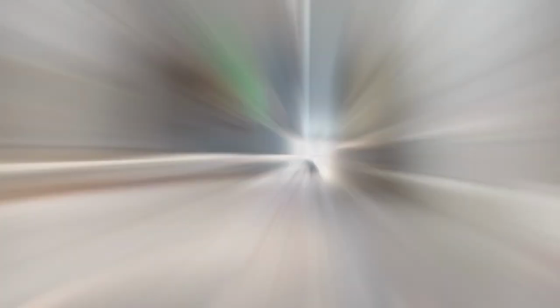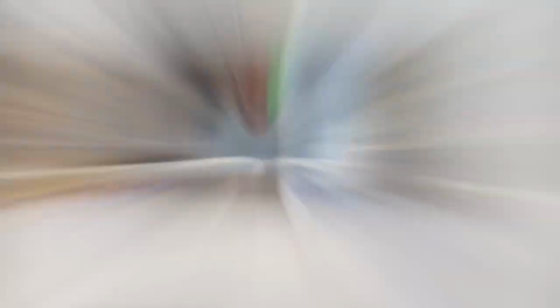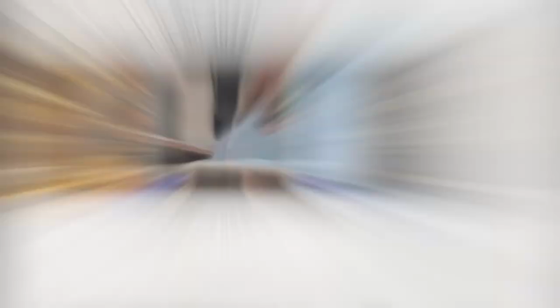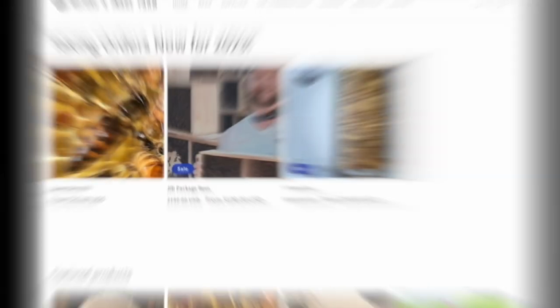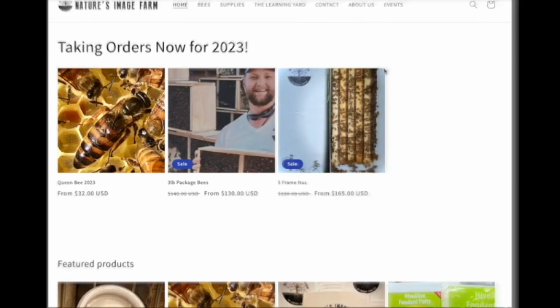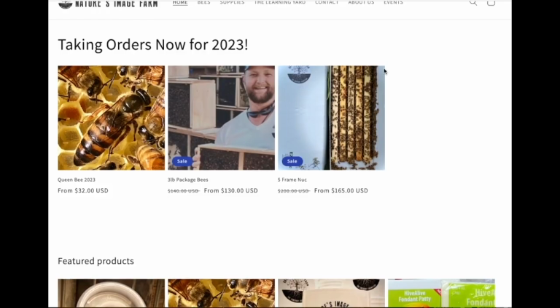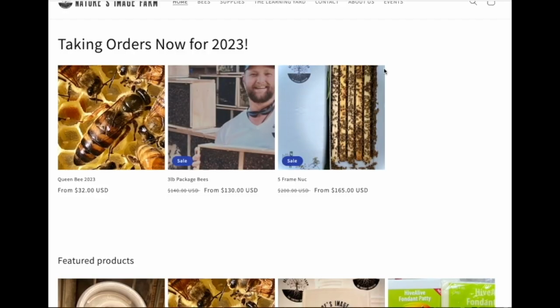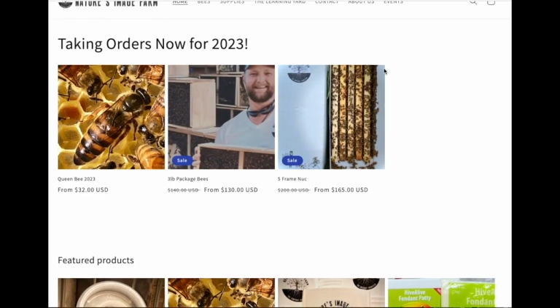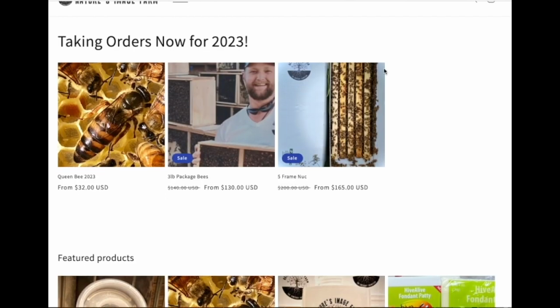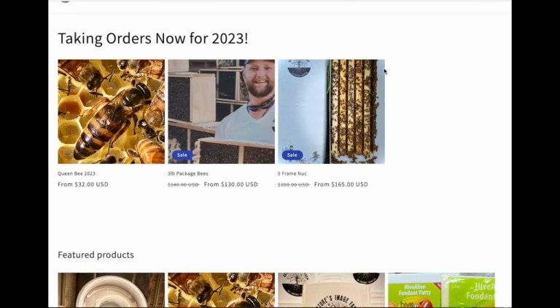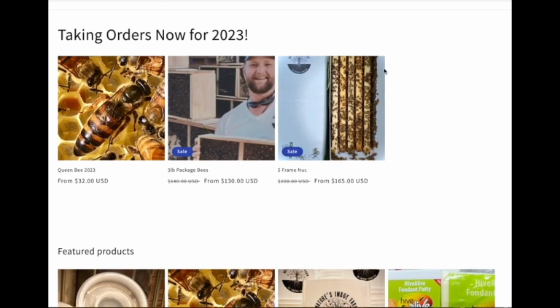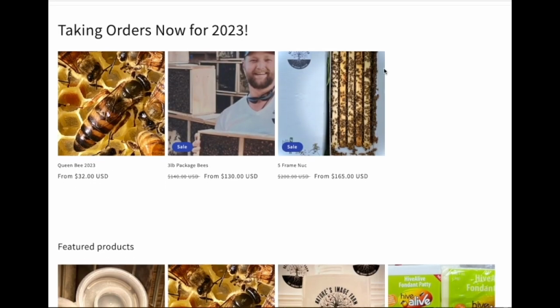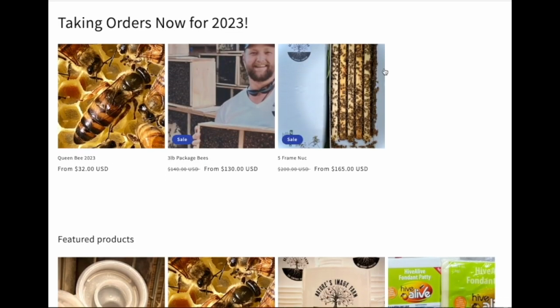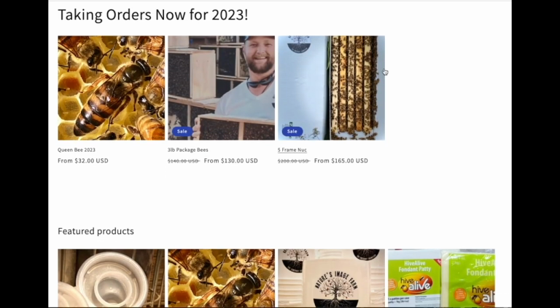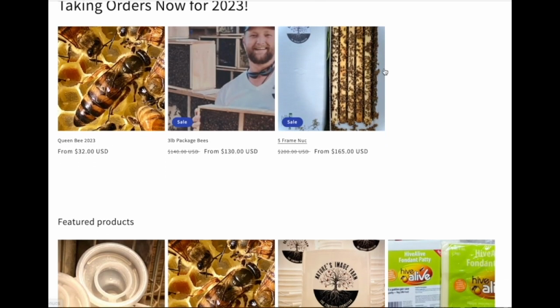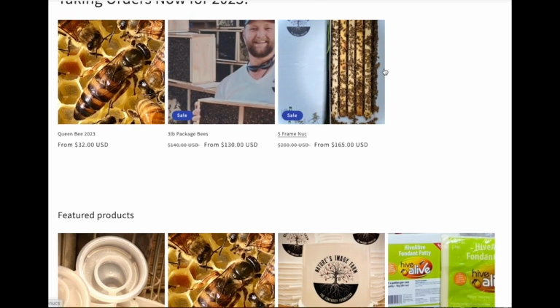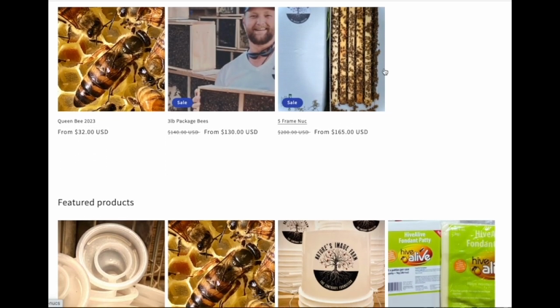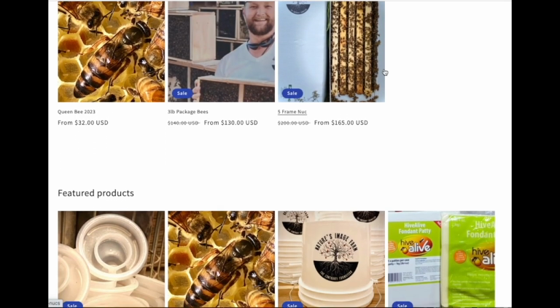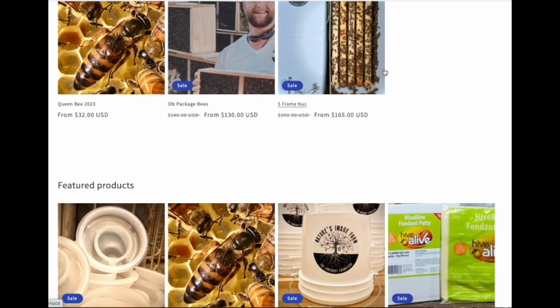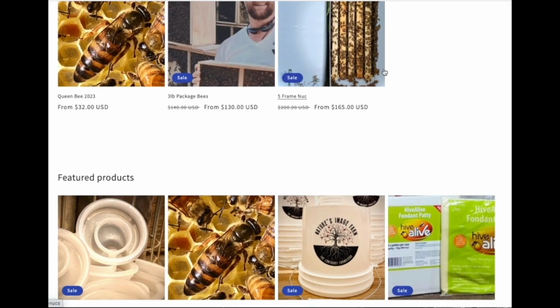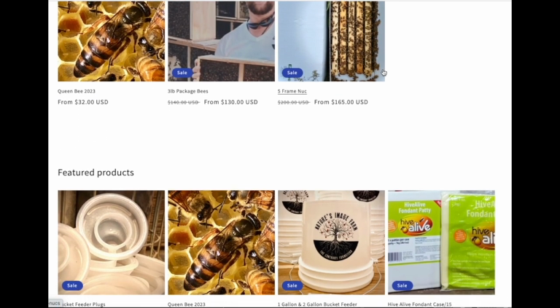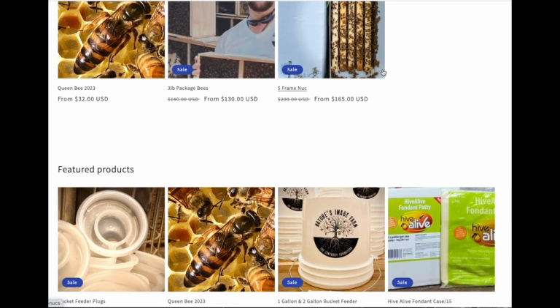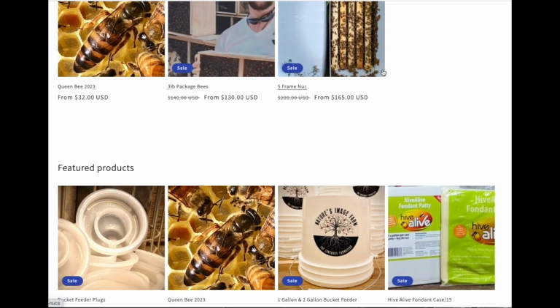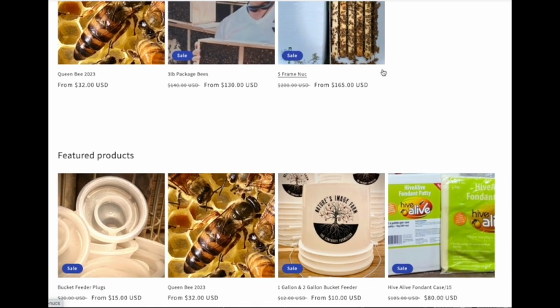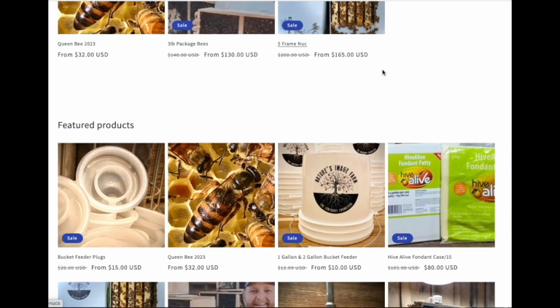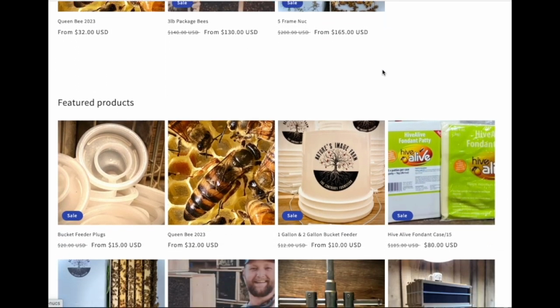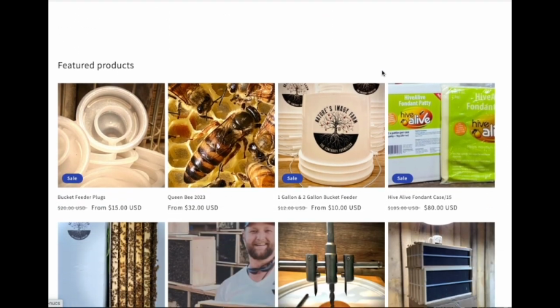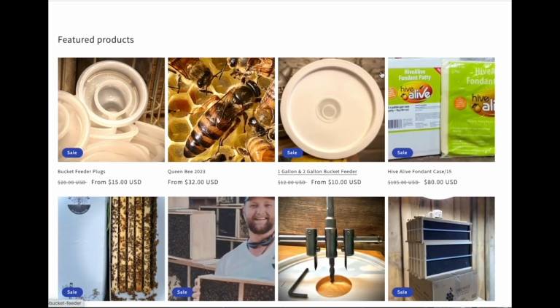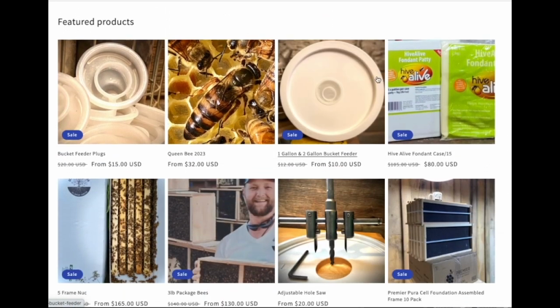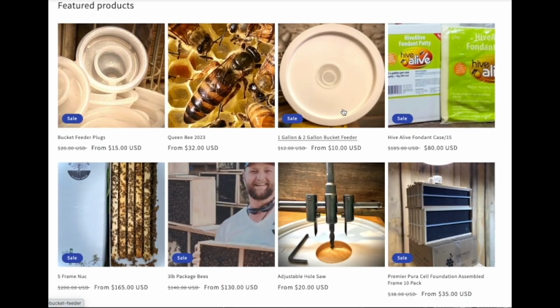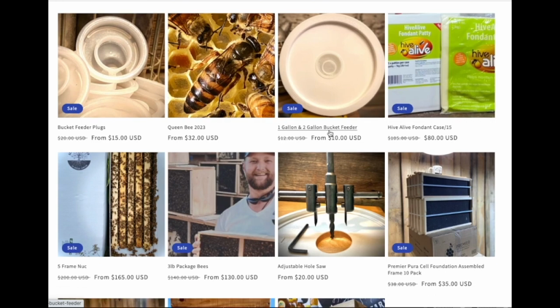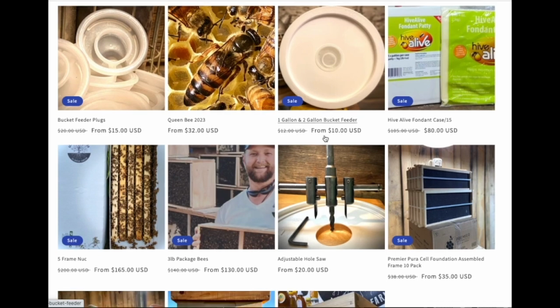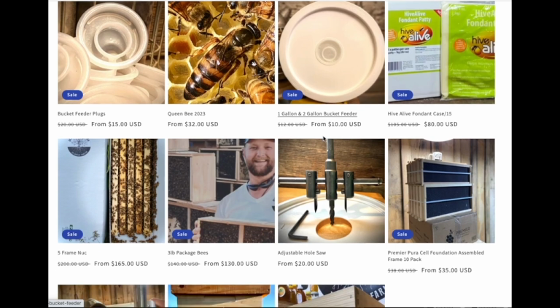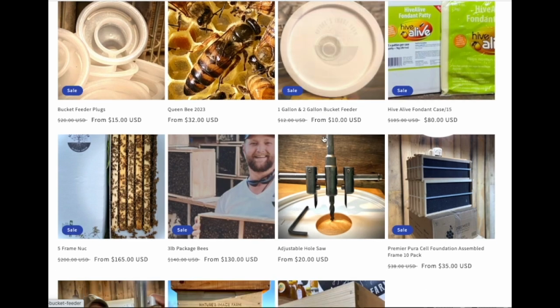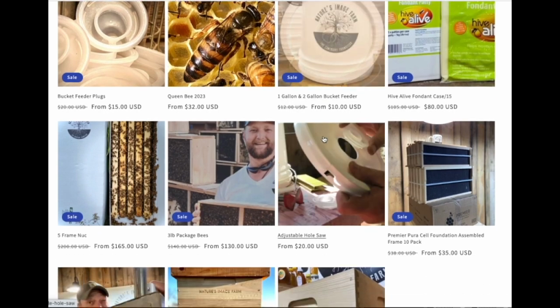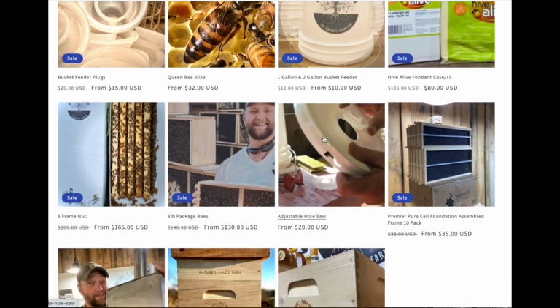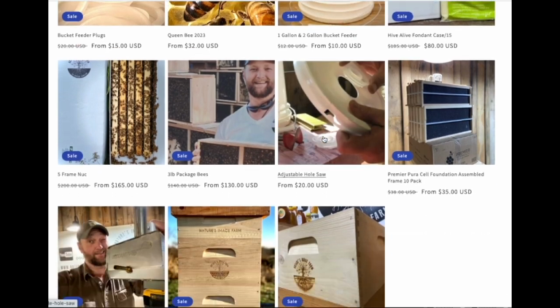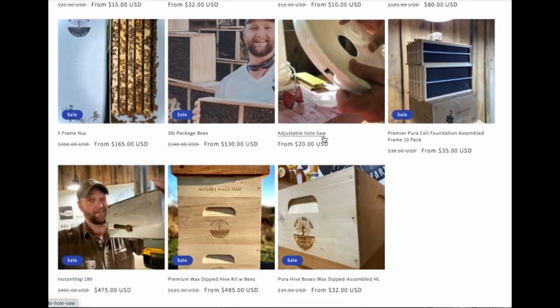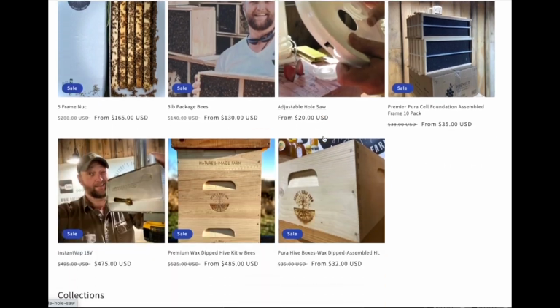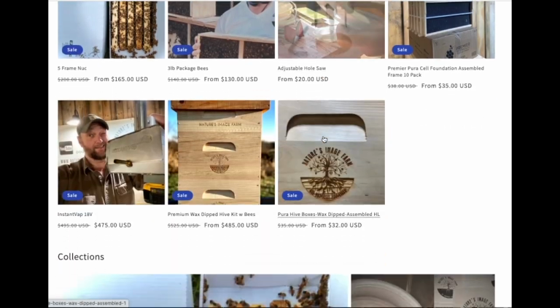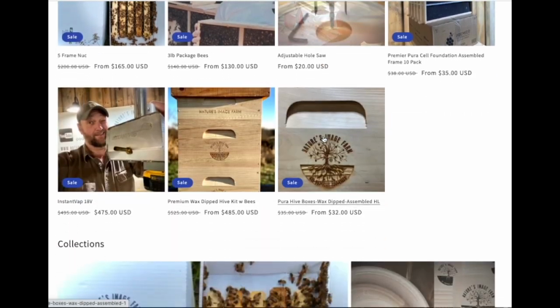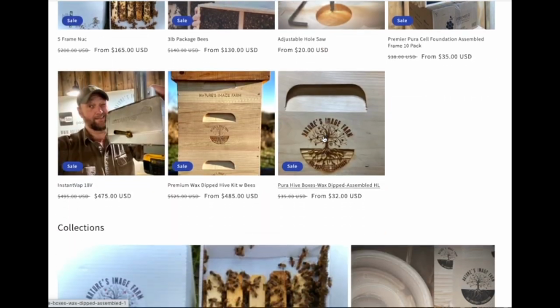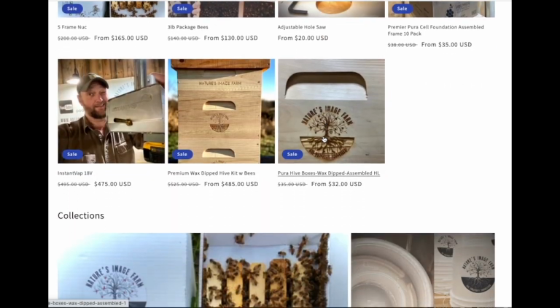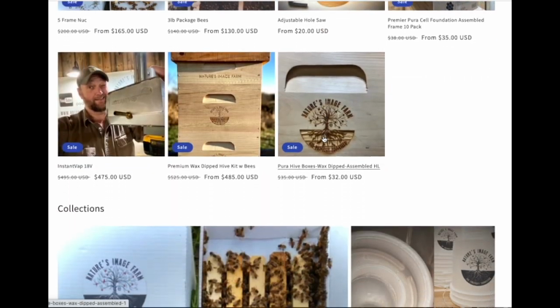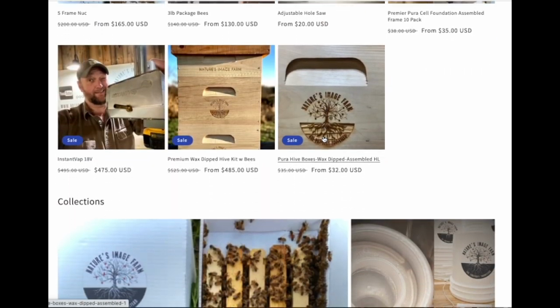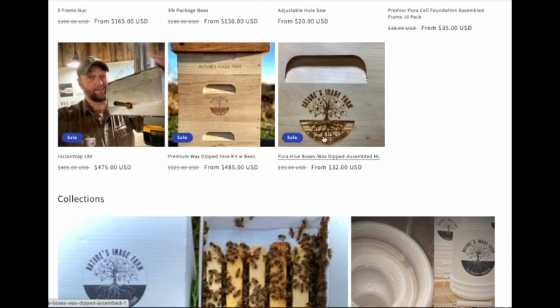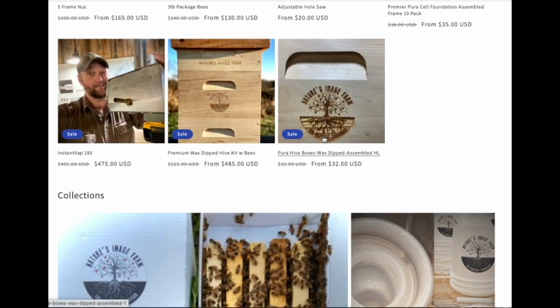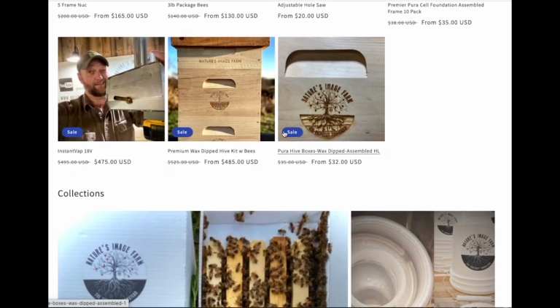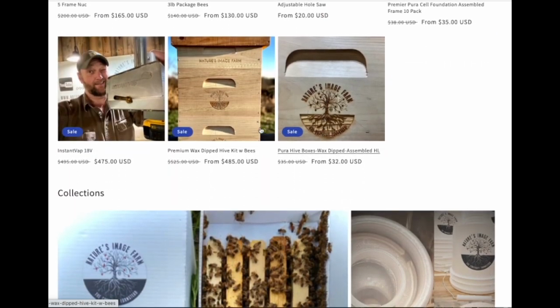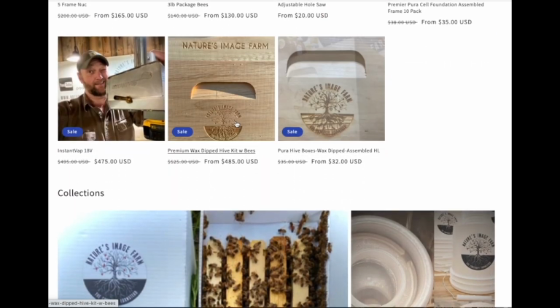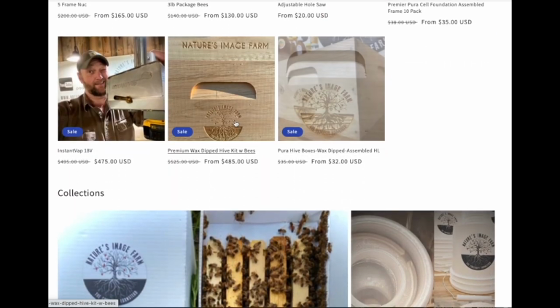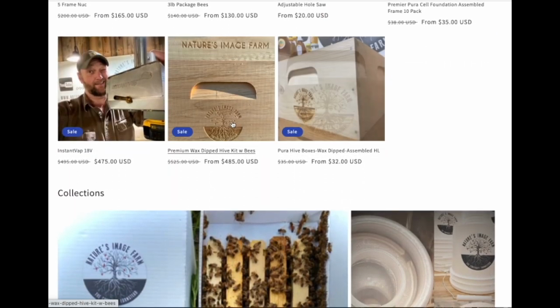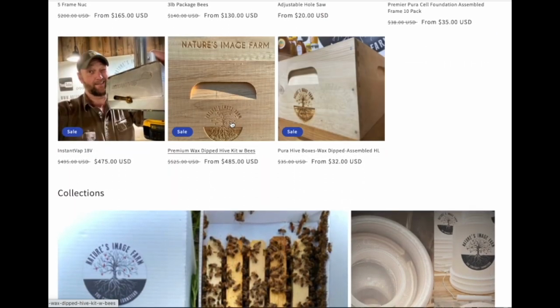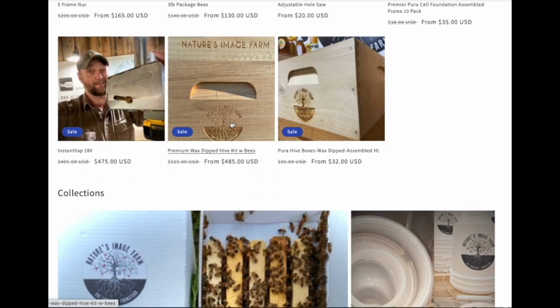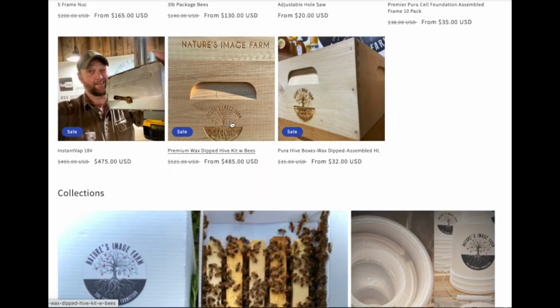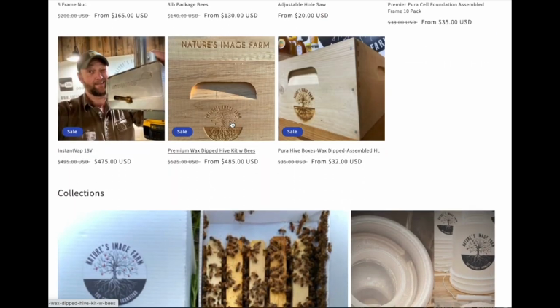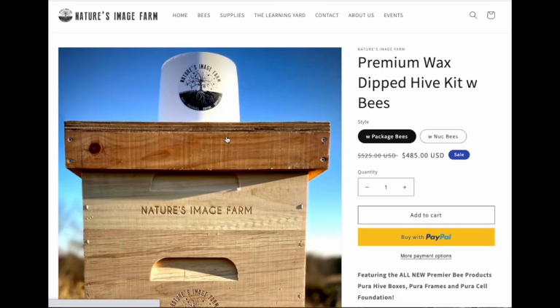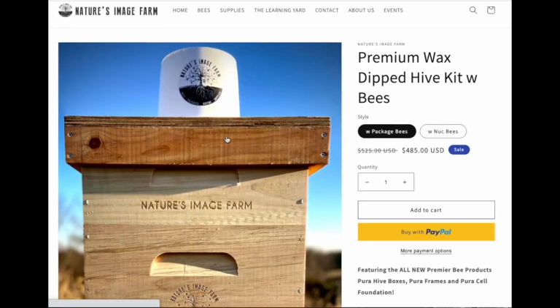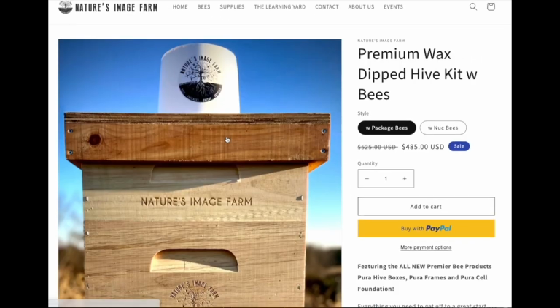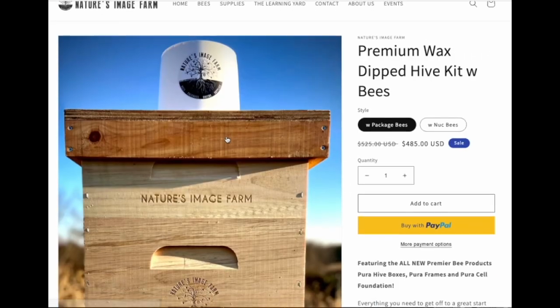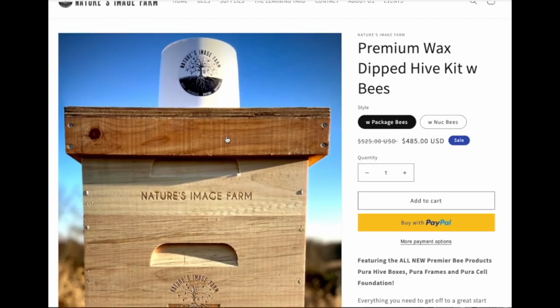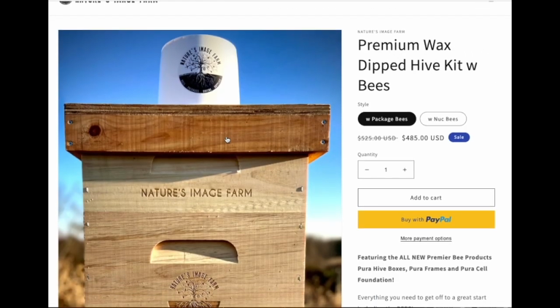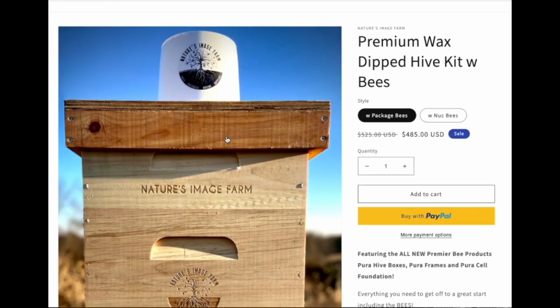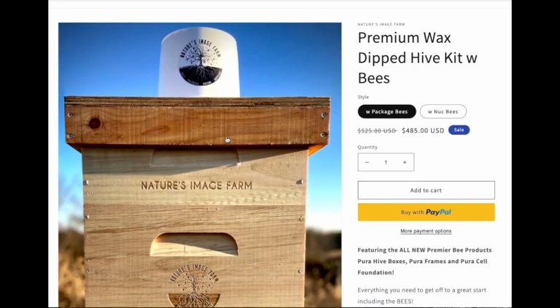If you're interested in nukes, packages, queens, or supplies, visit us on the web at naturesimagefarm.com.